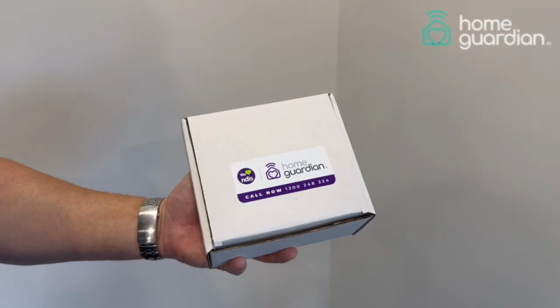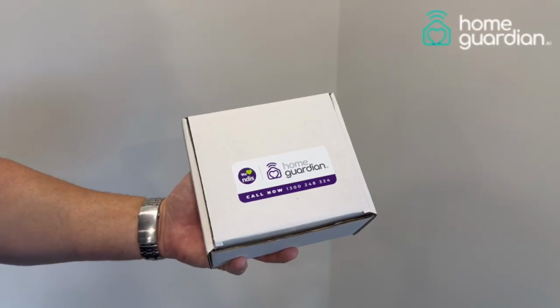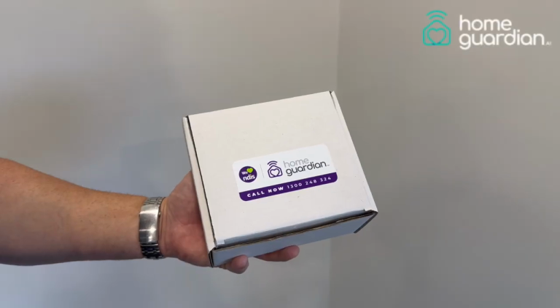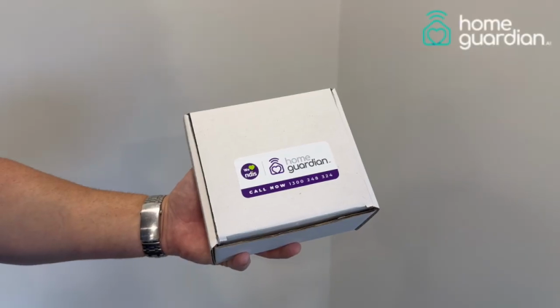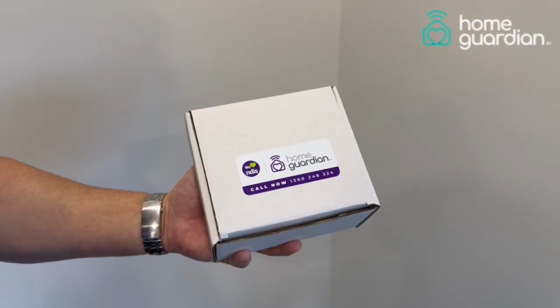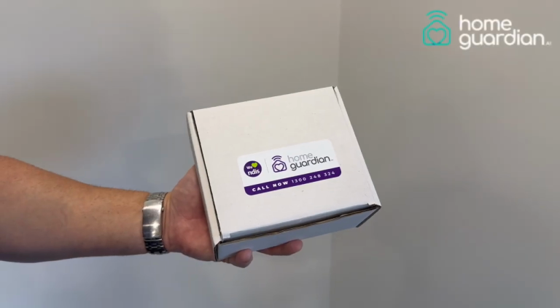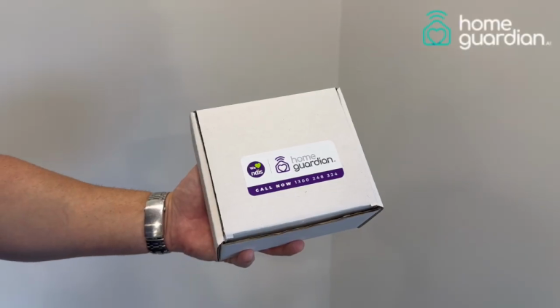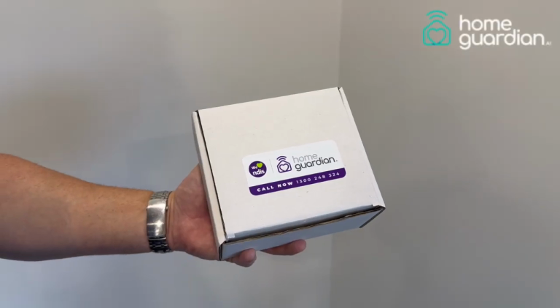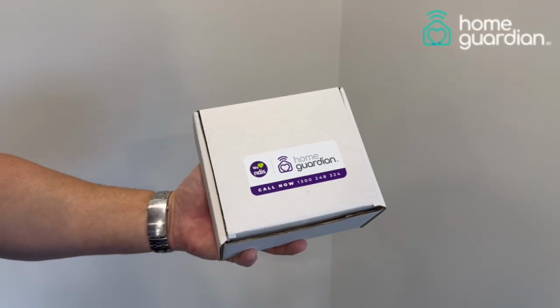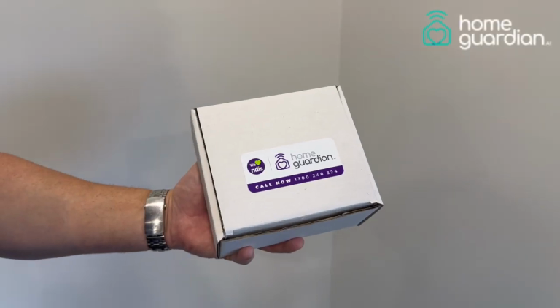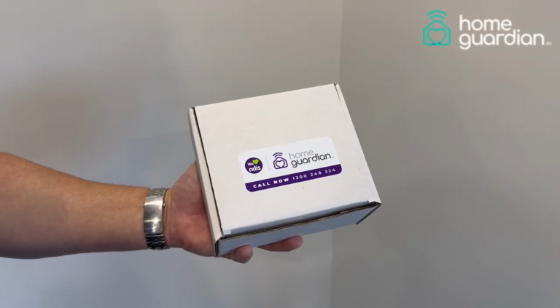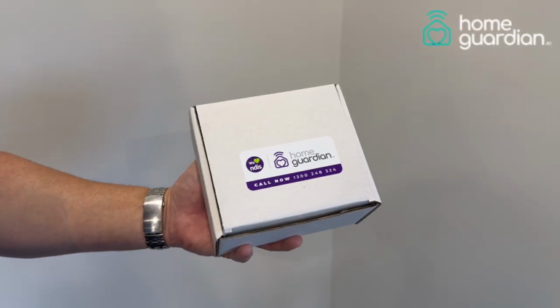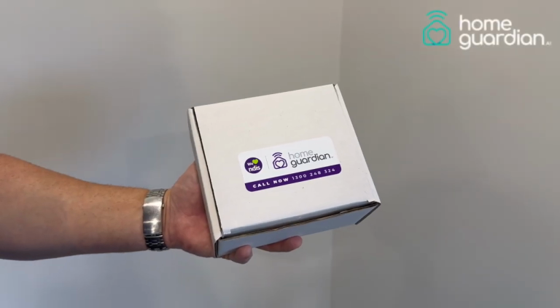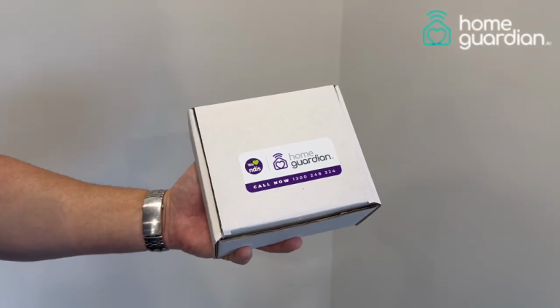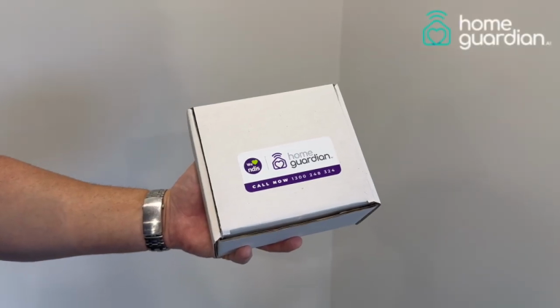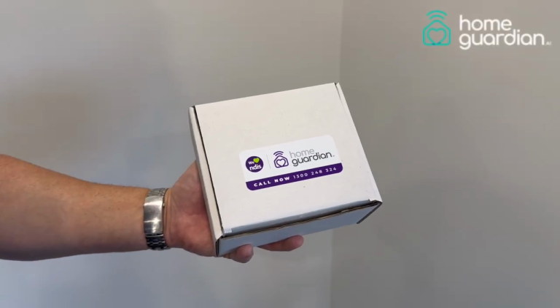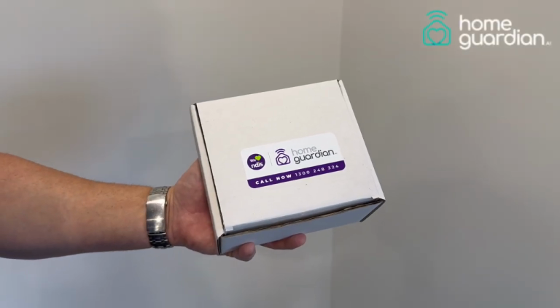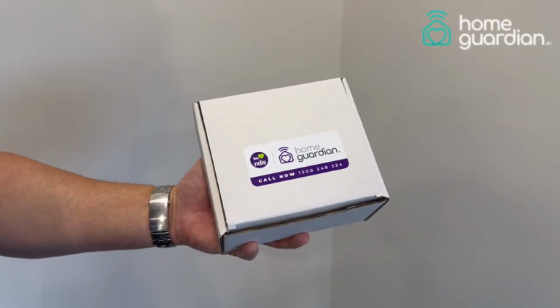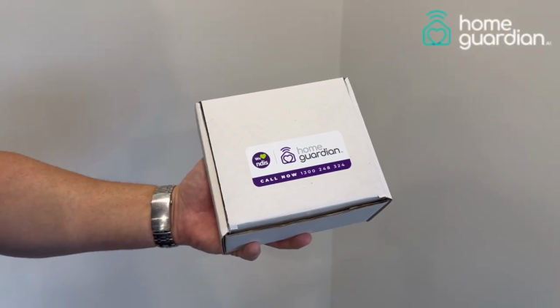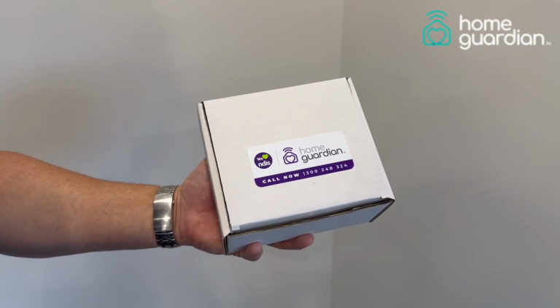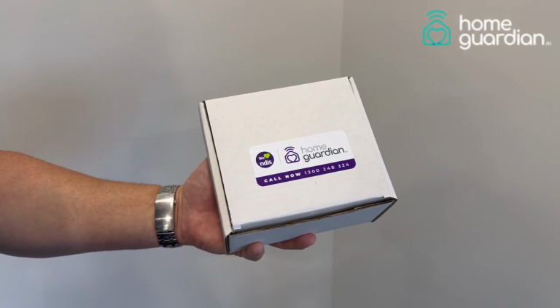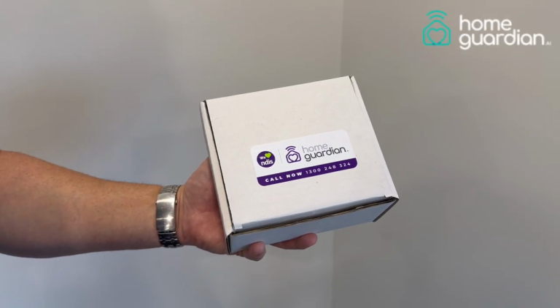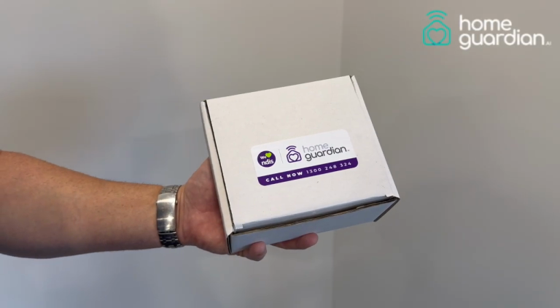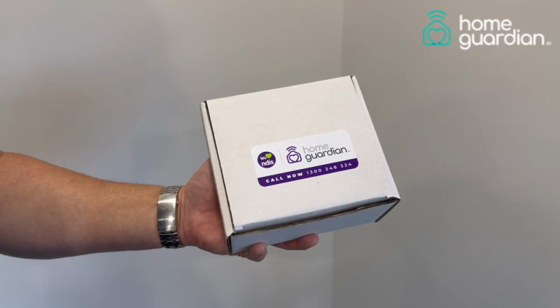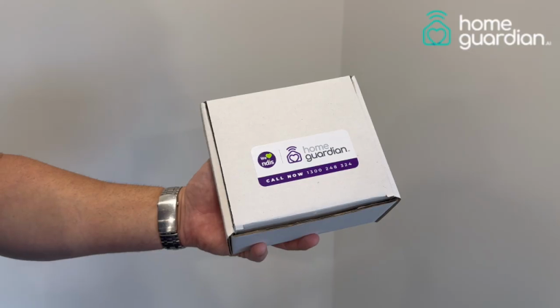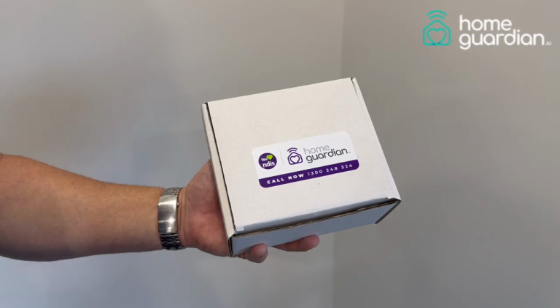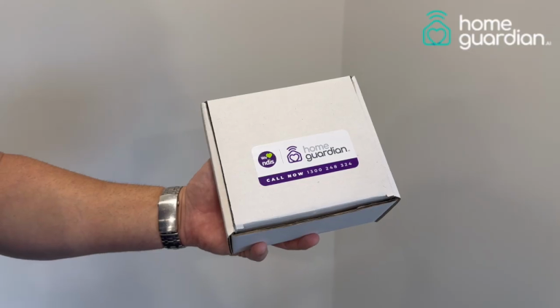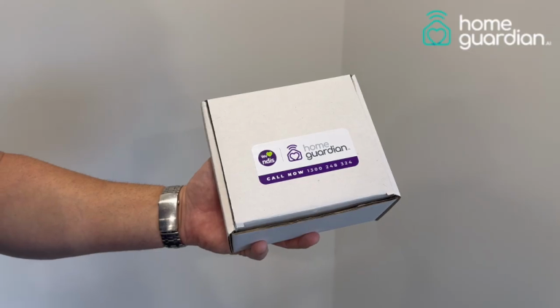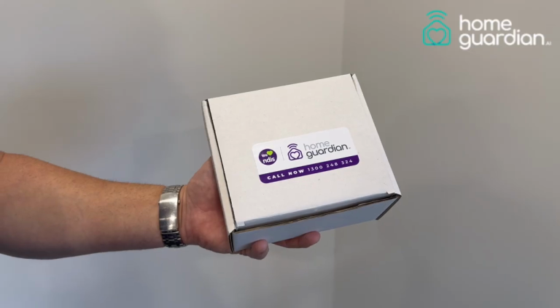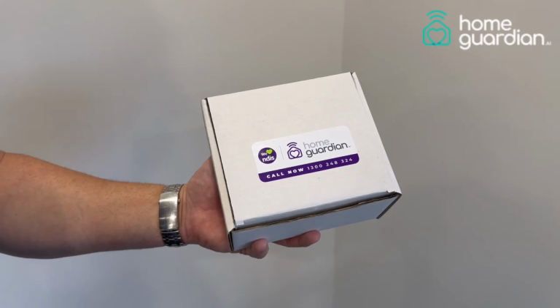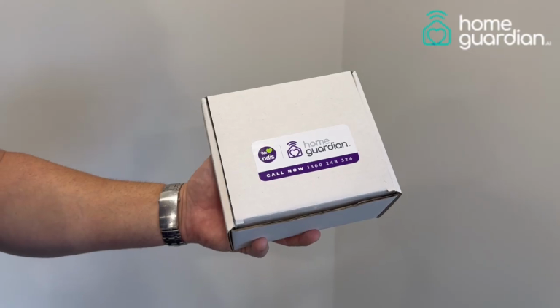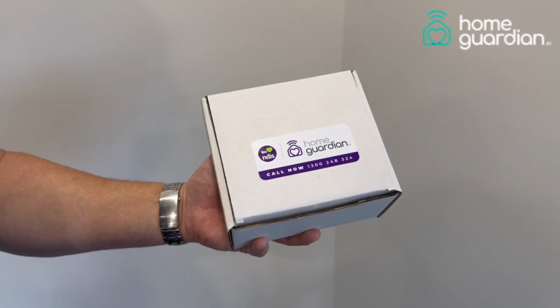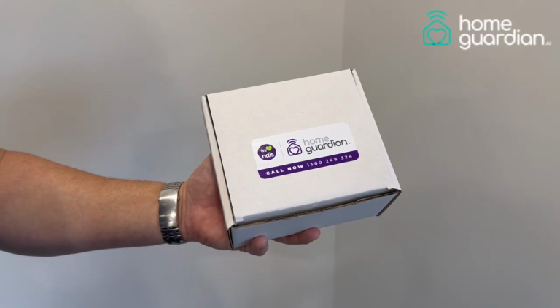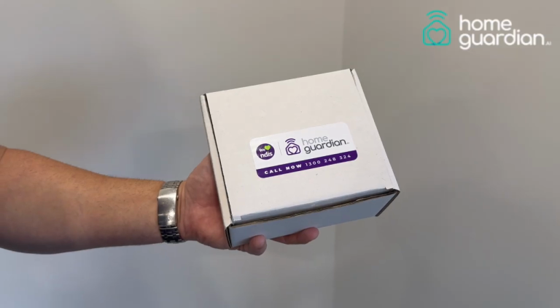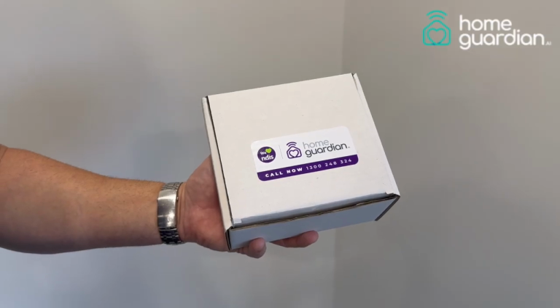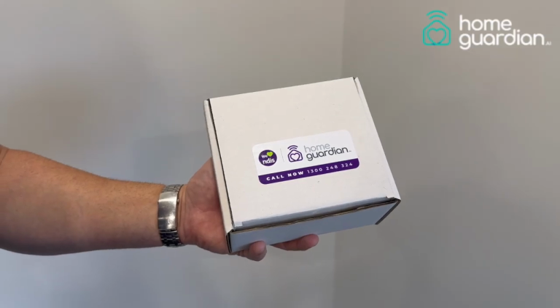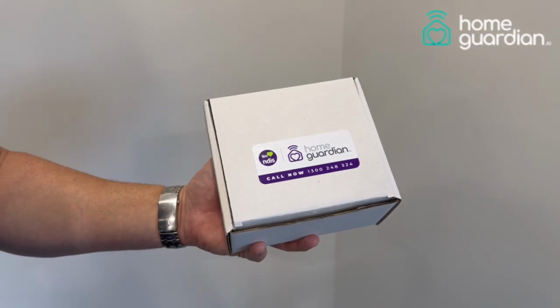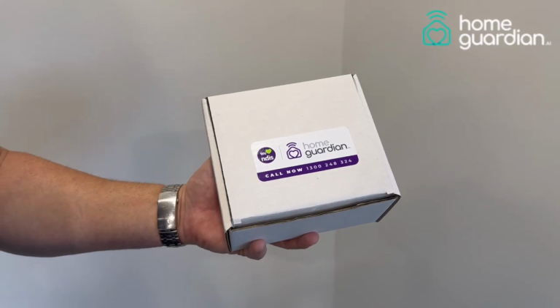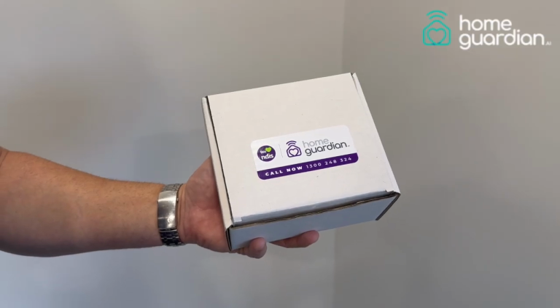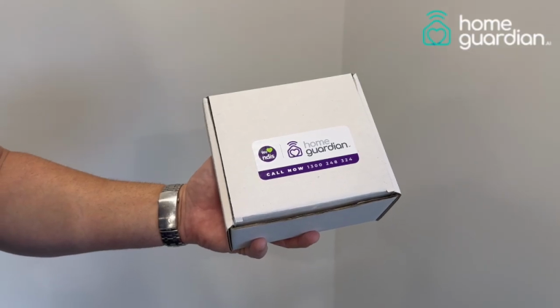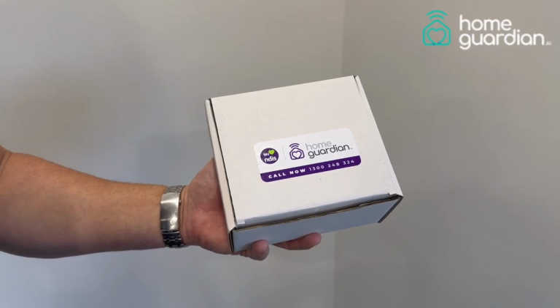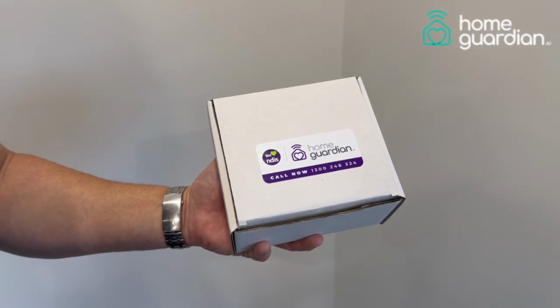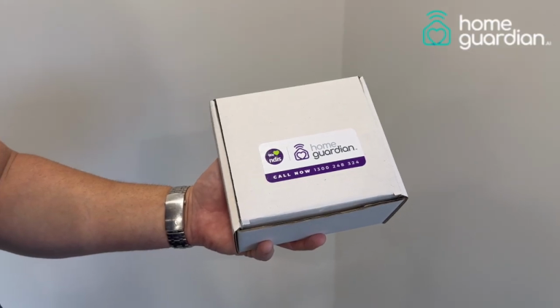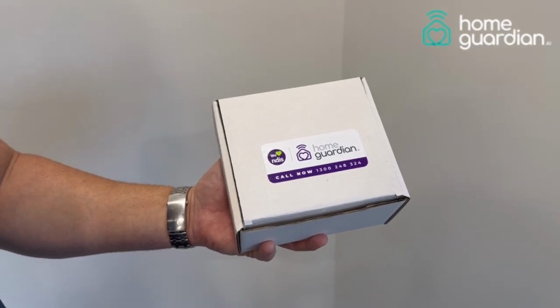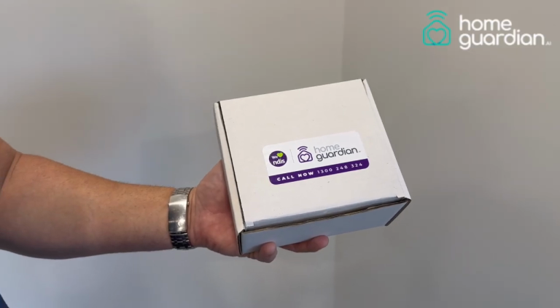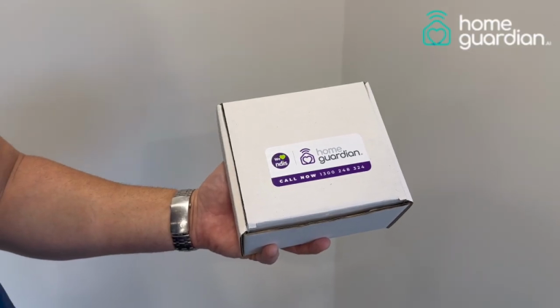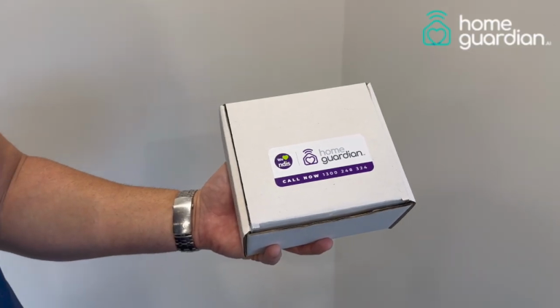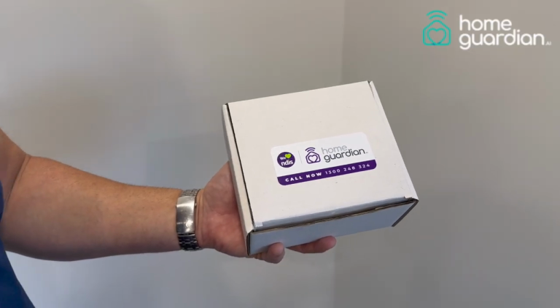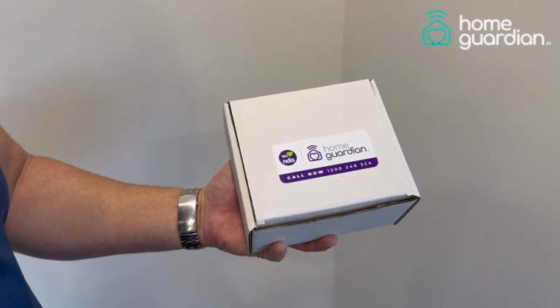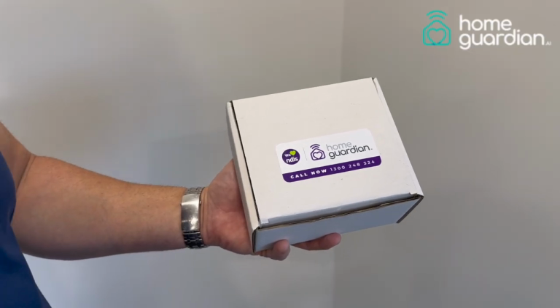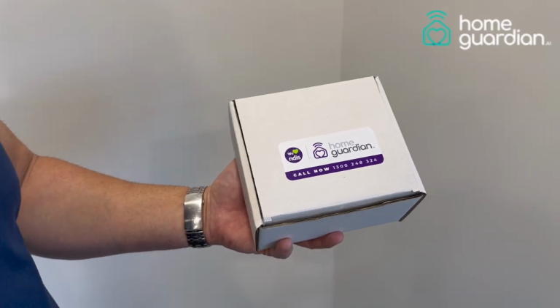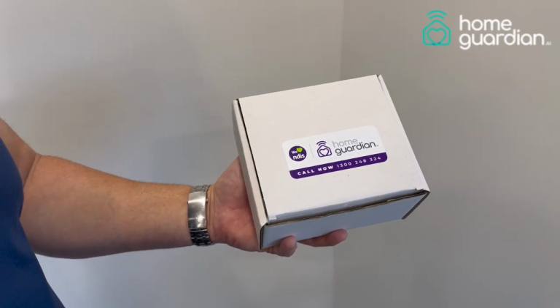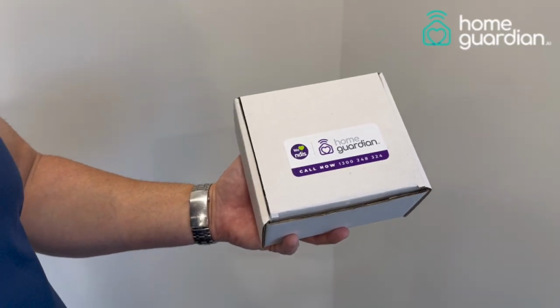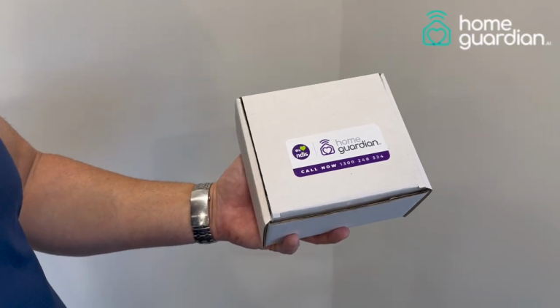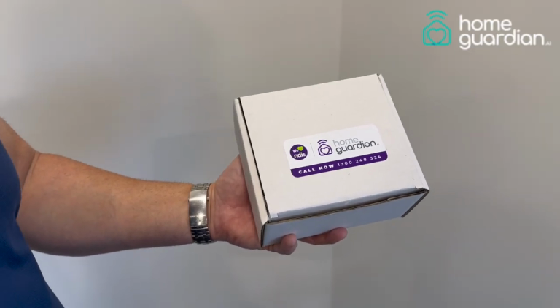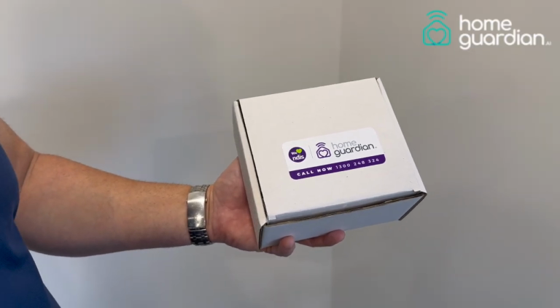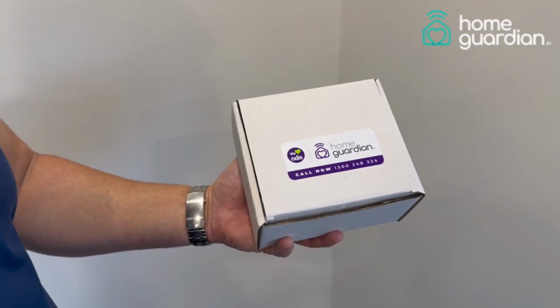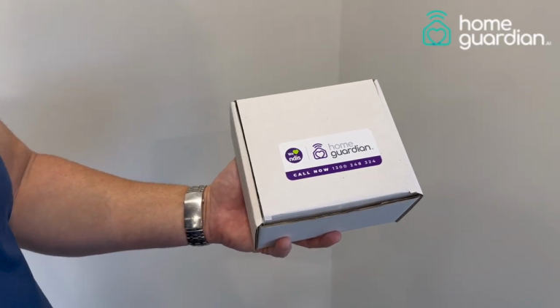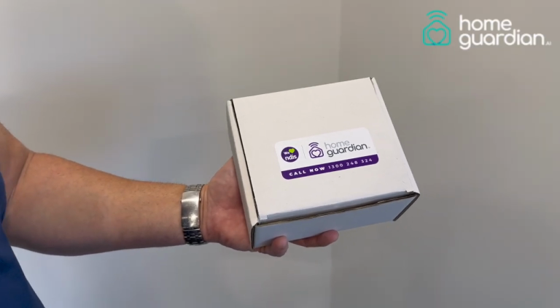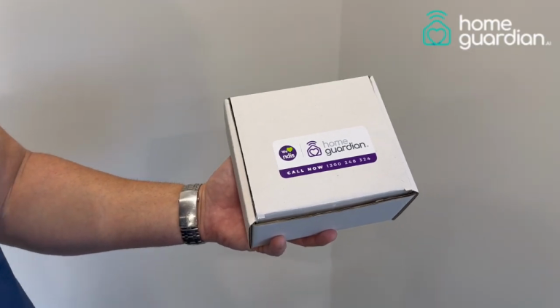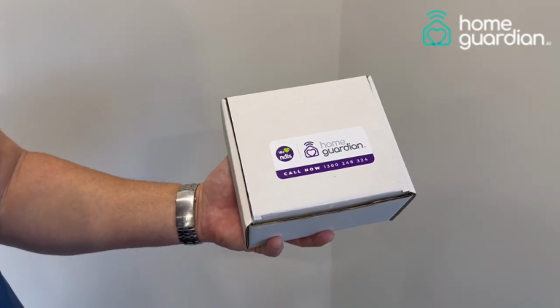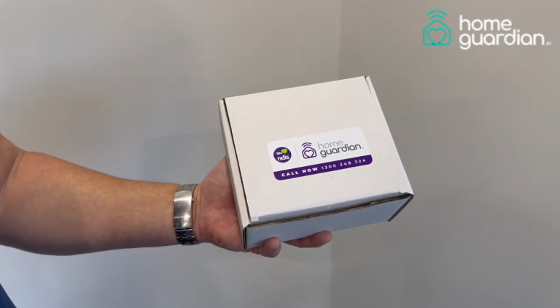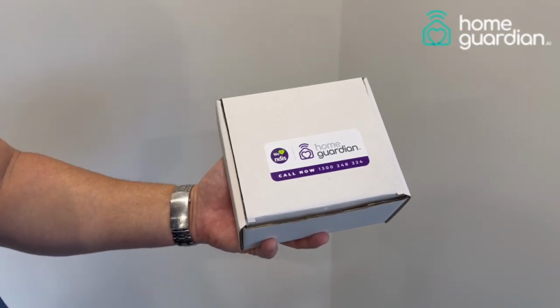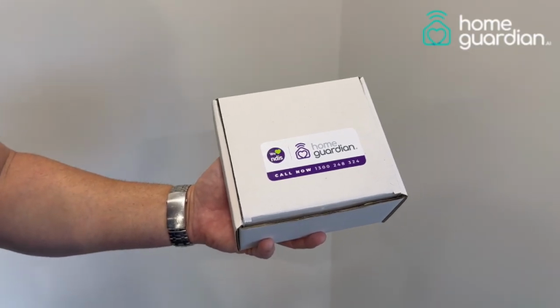Congratulations, you've just purchased your Home Guardian Model 3, non-wearable fall and activity detection device for your home.